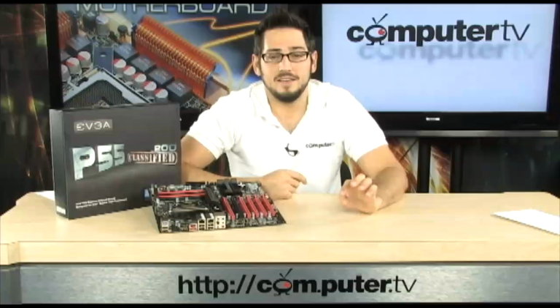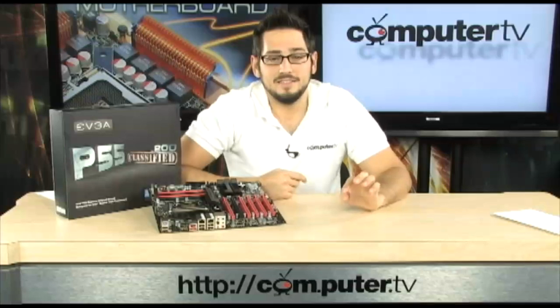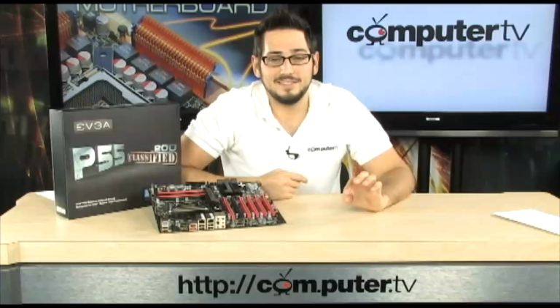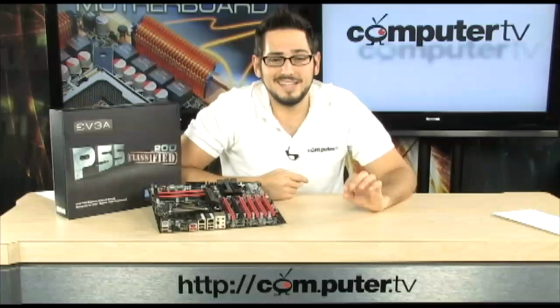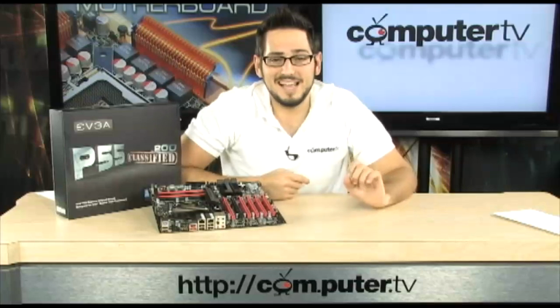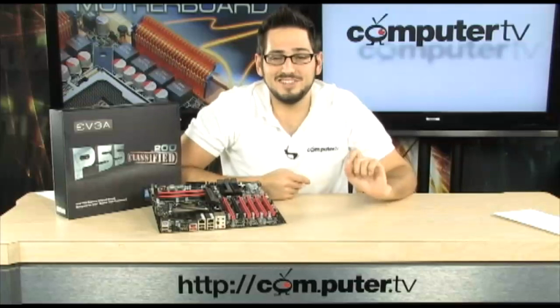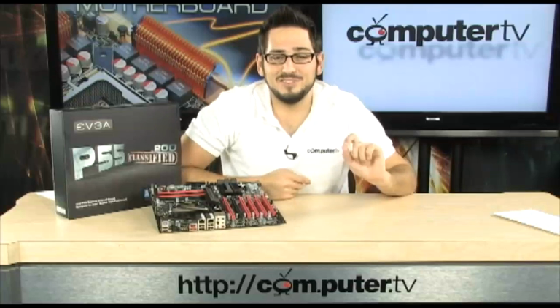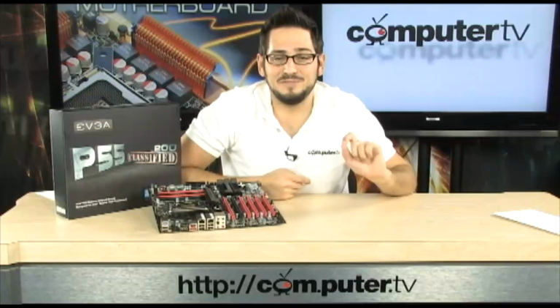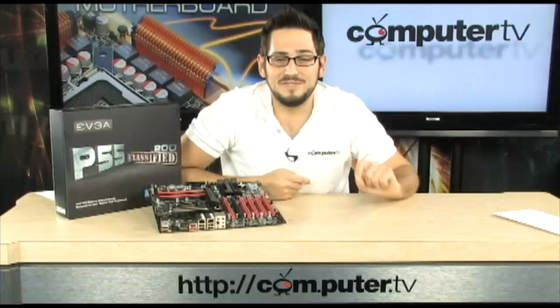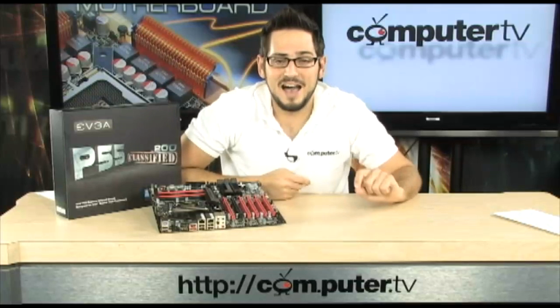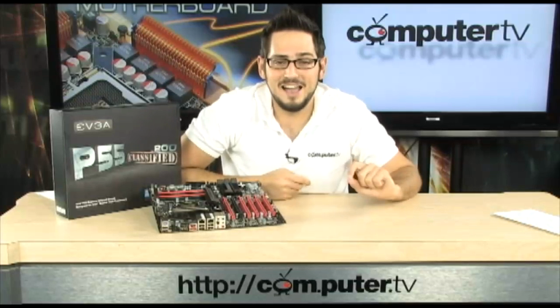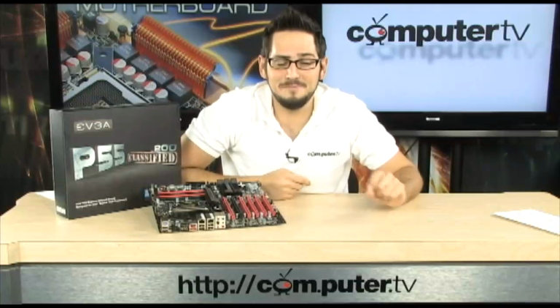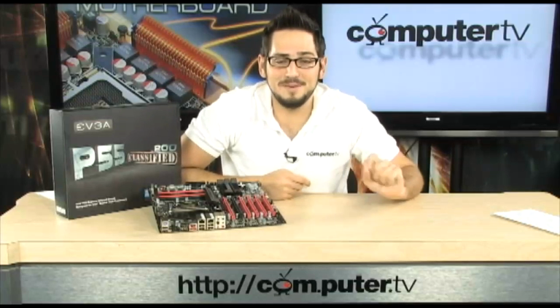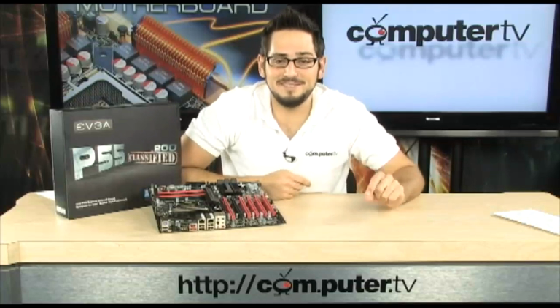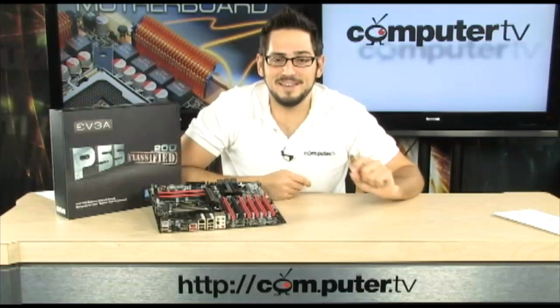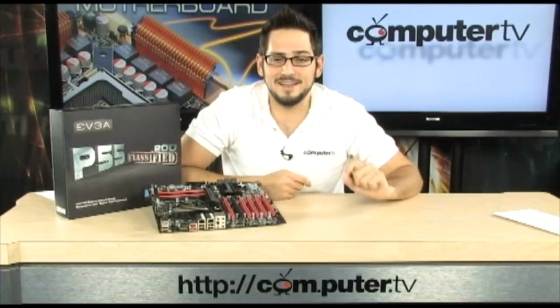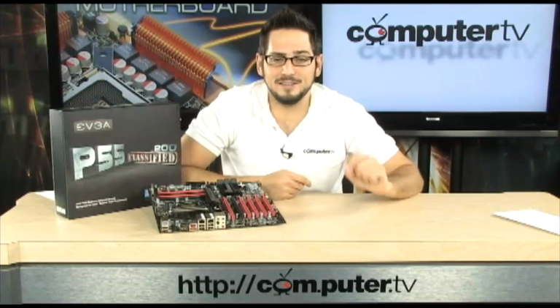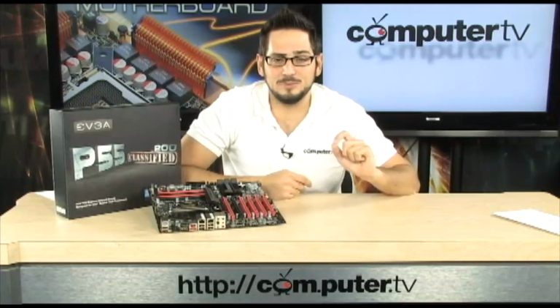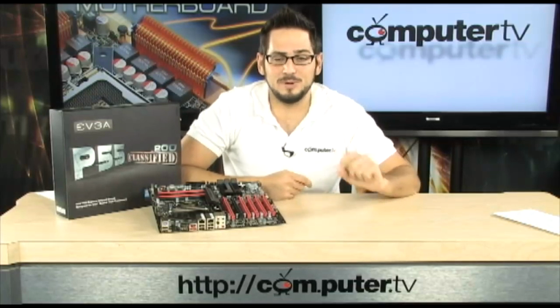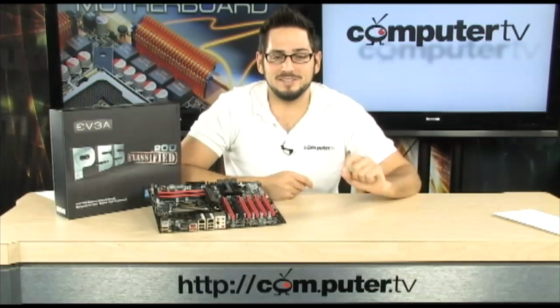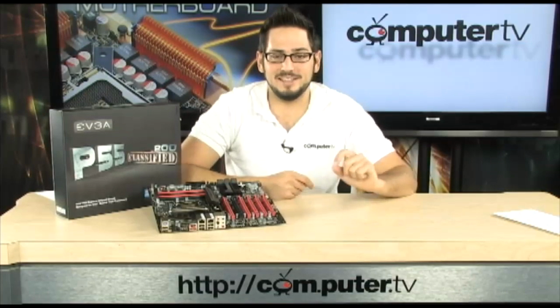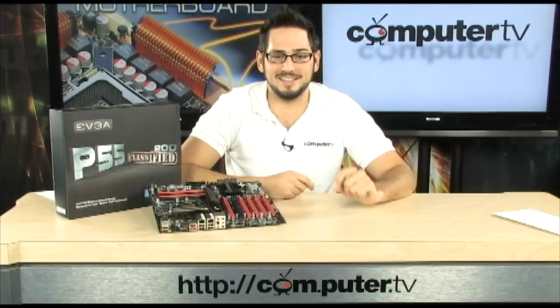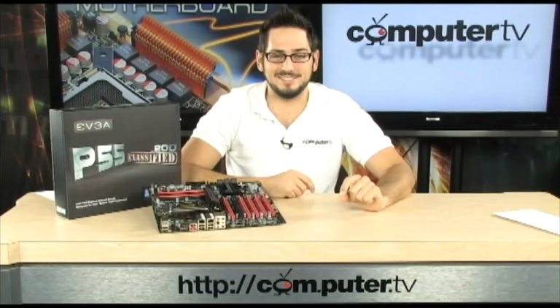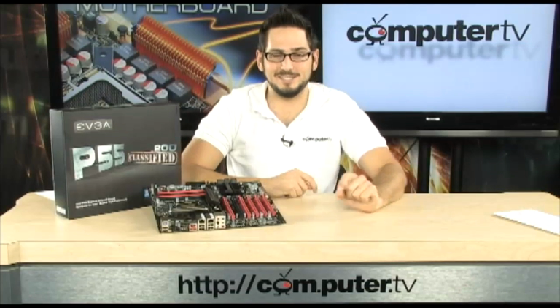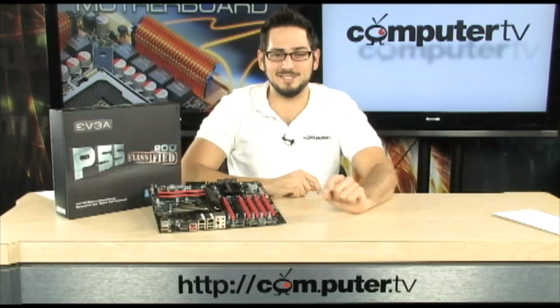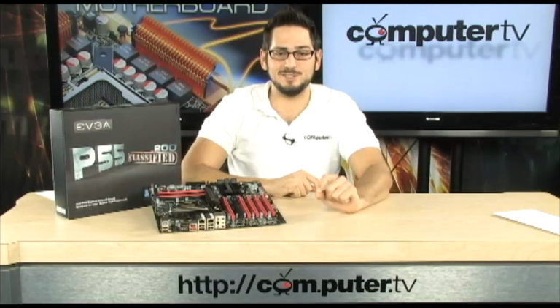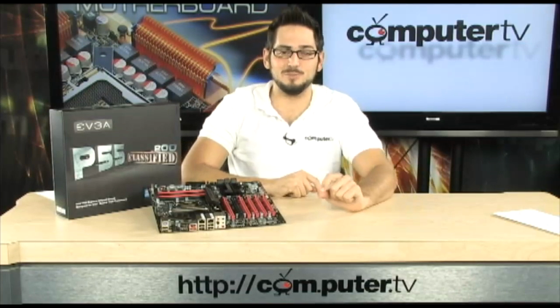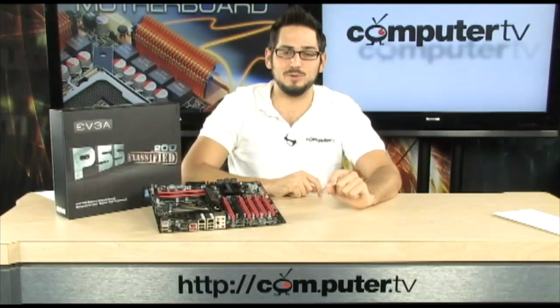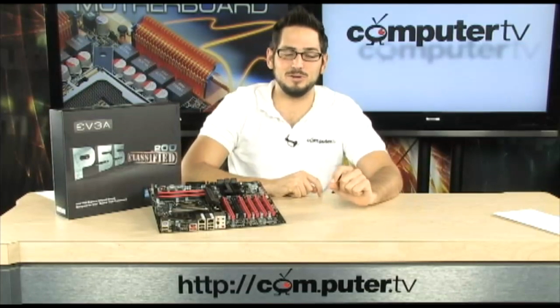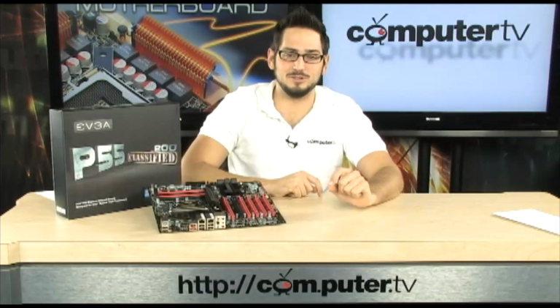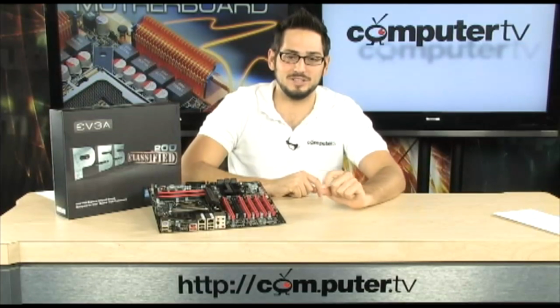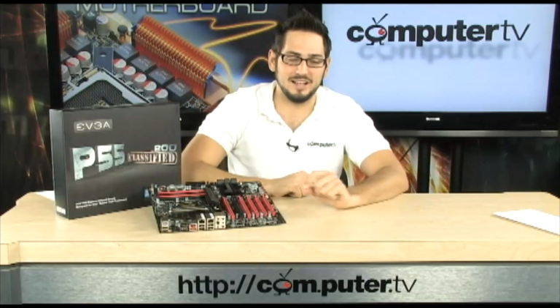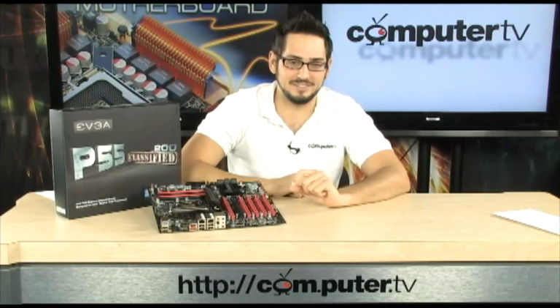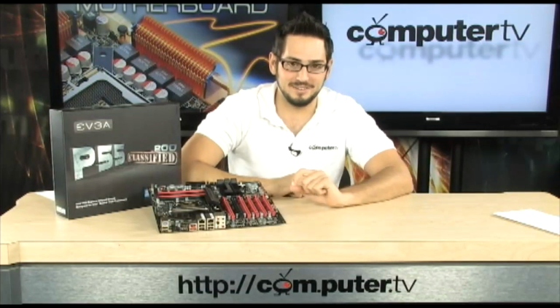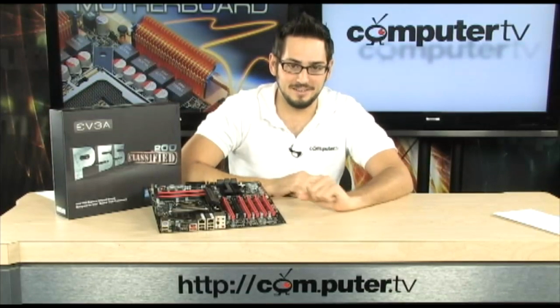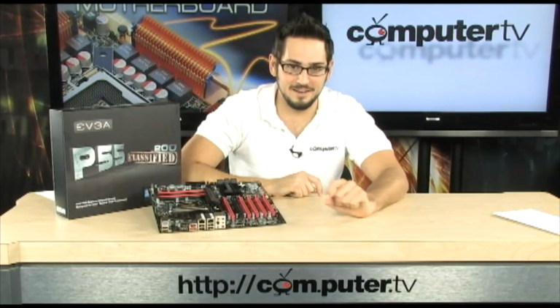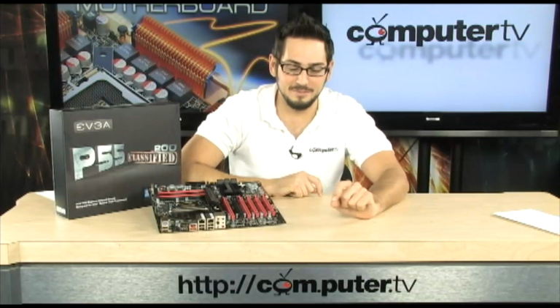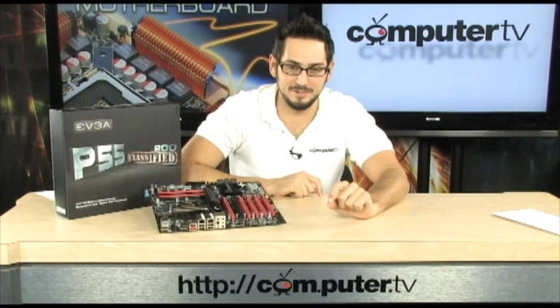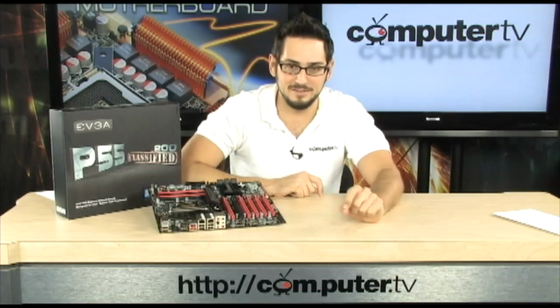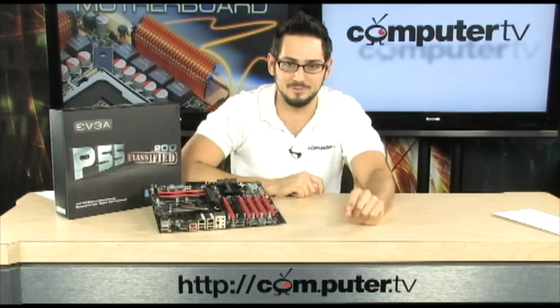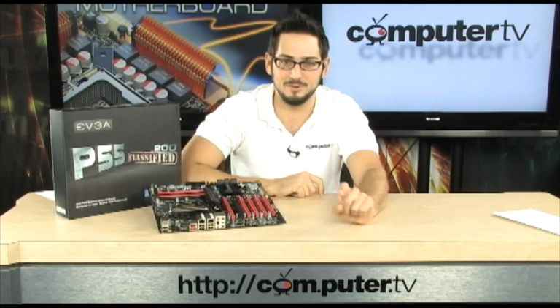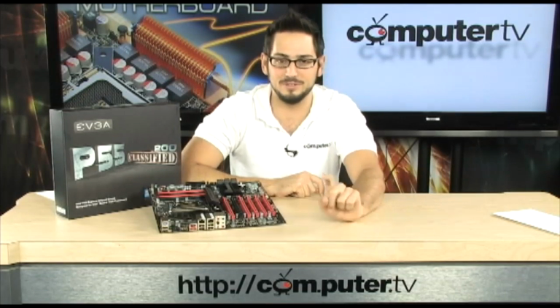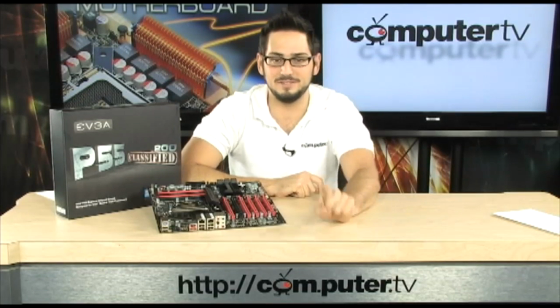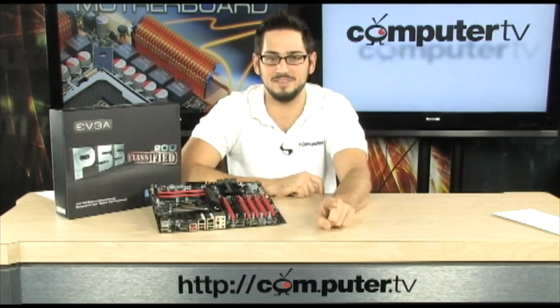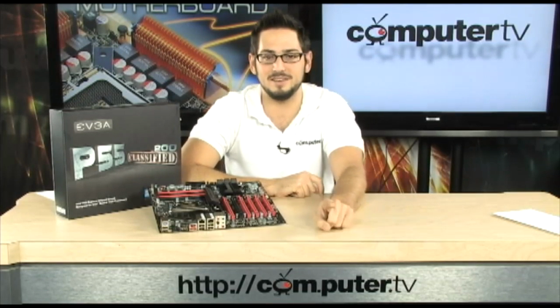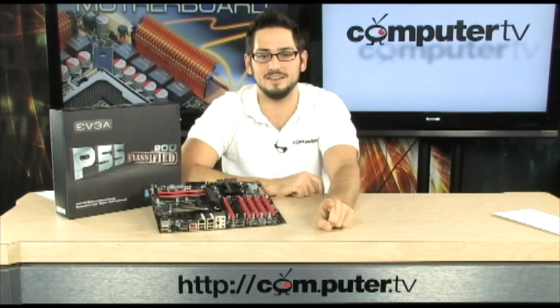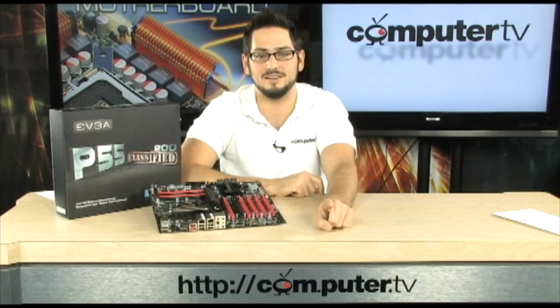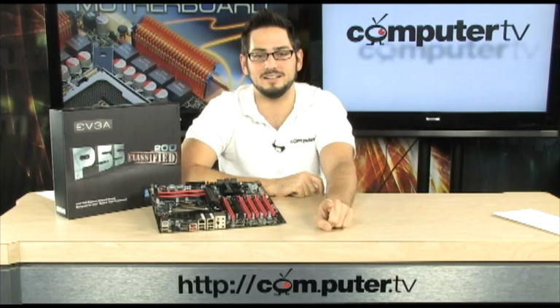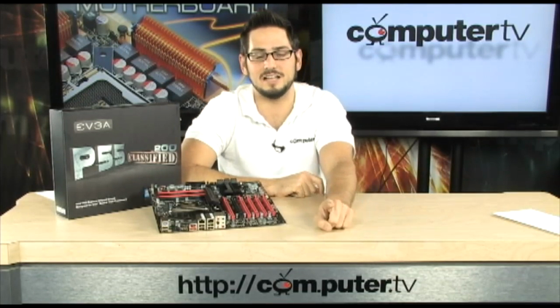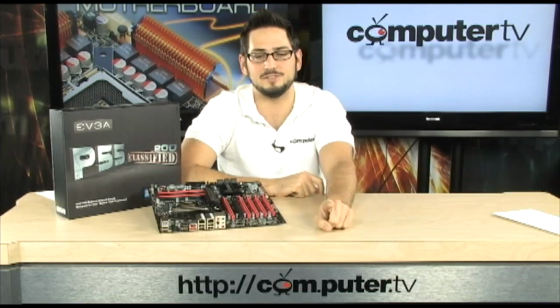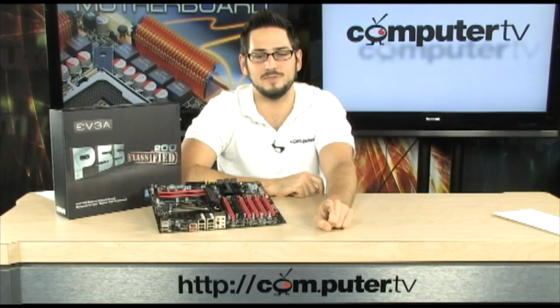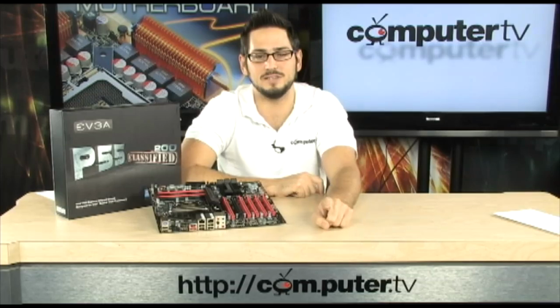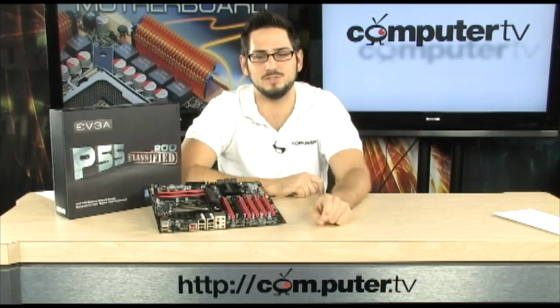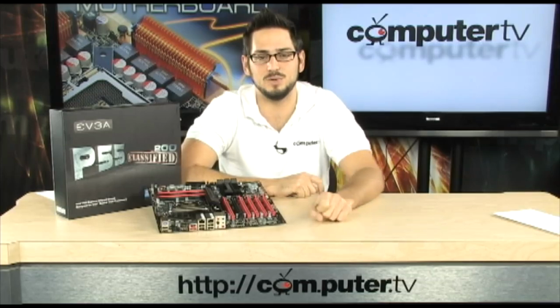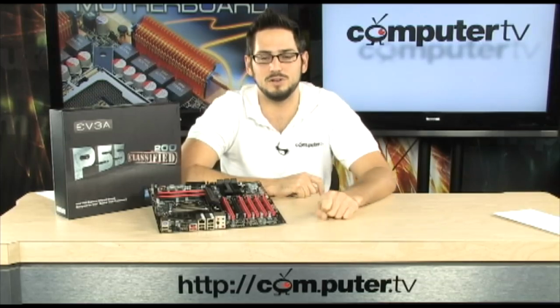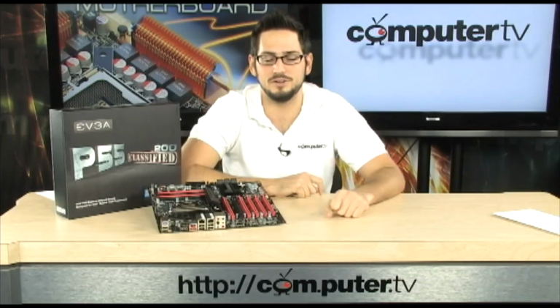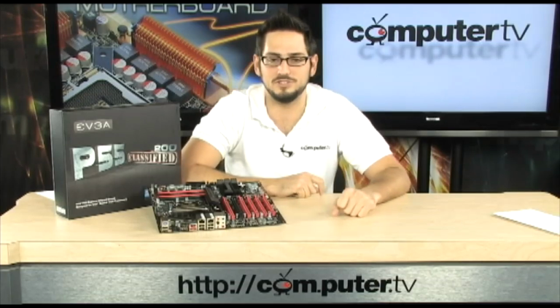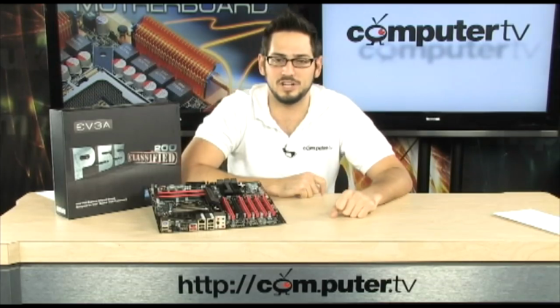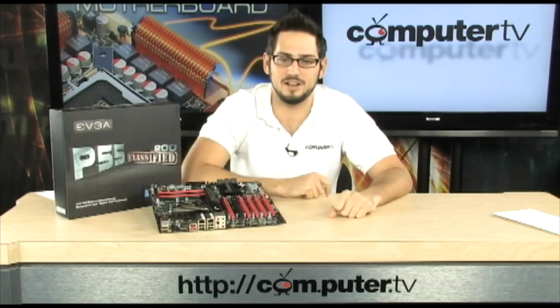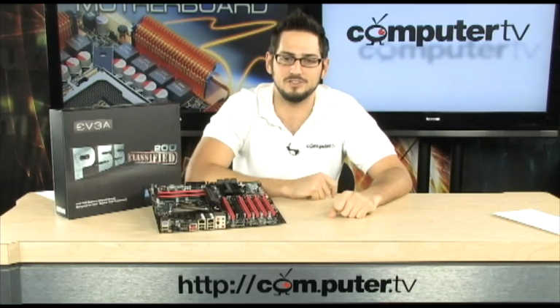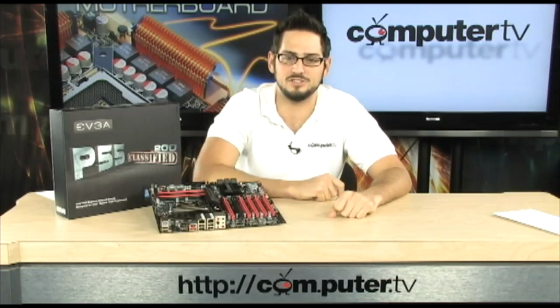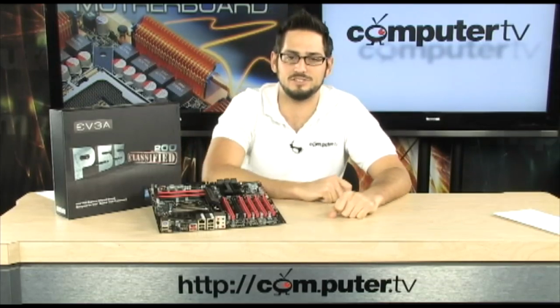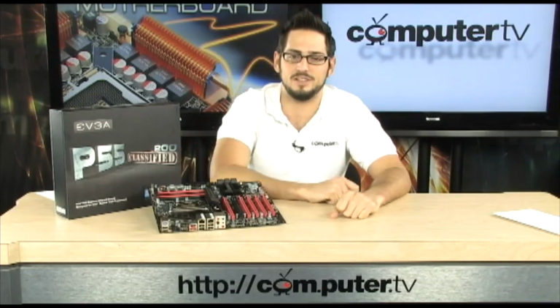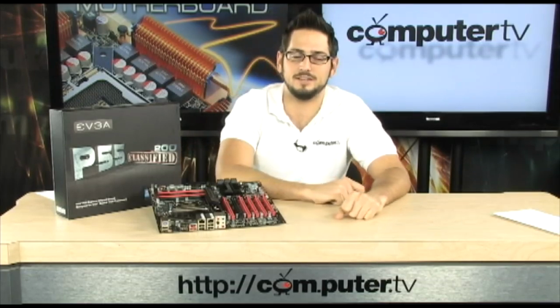This thing actually has 5 PCI Express X16 2.0 slots. Unbelievable. It's the Classified 200. Check it out in just a second.